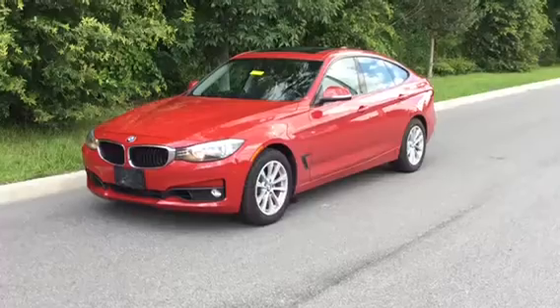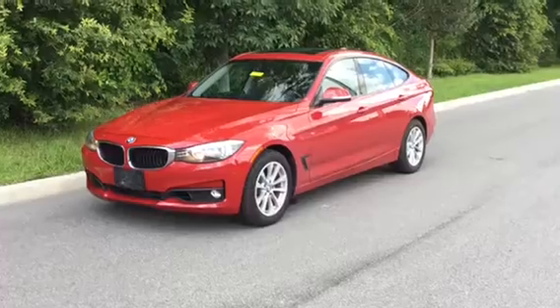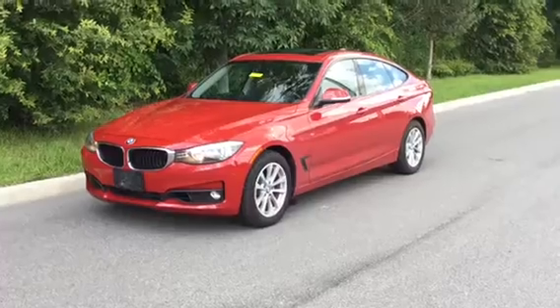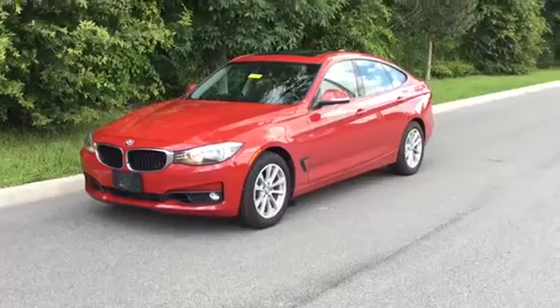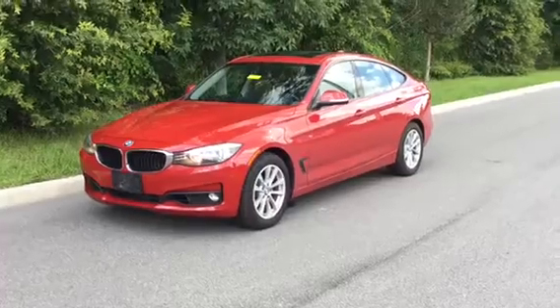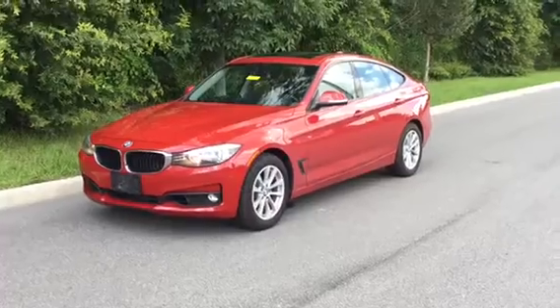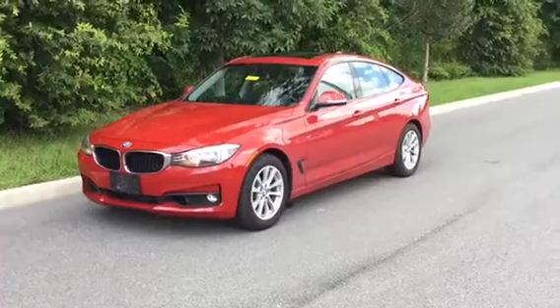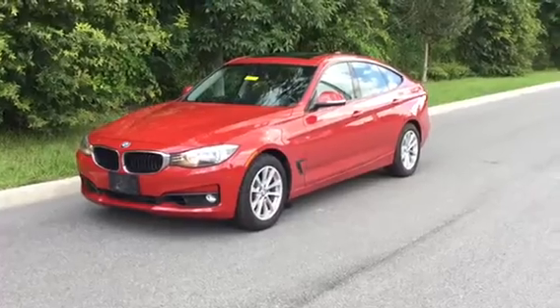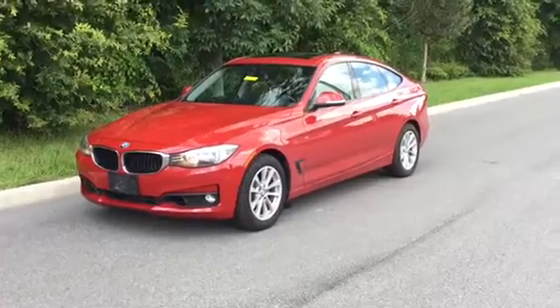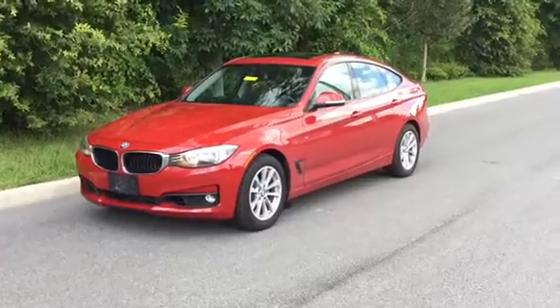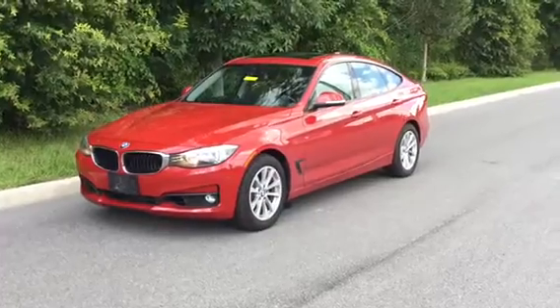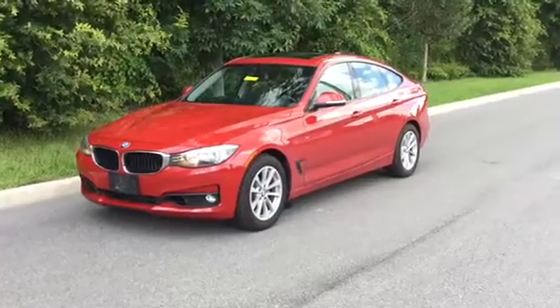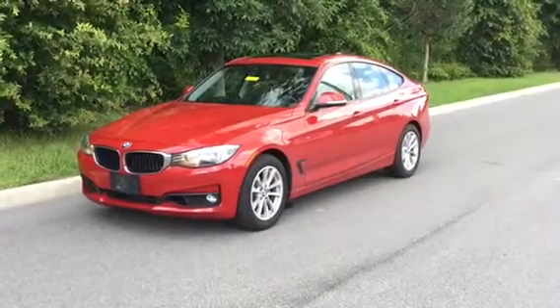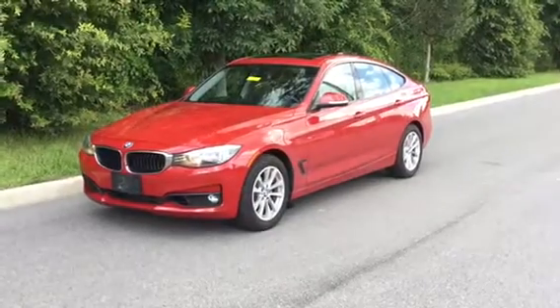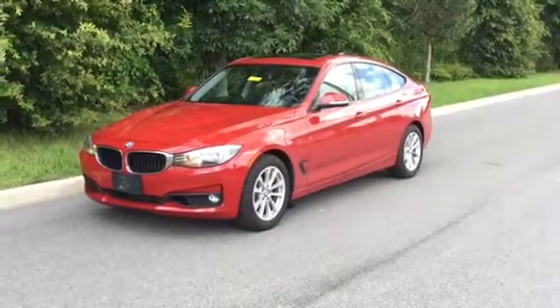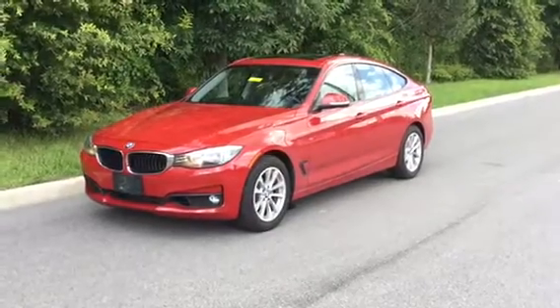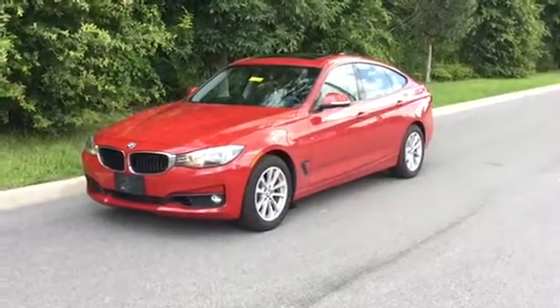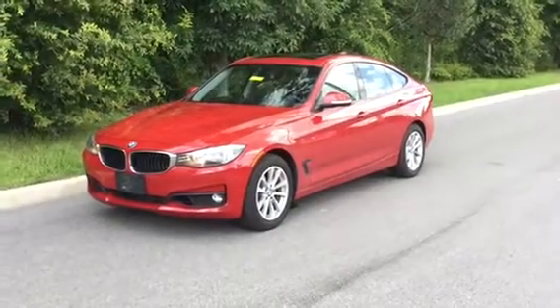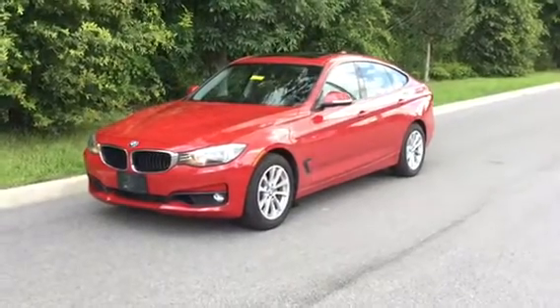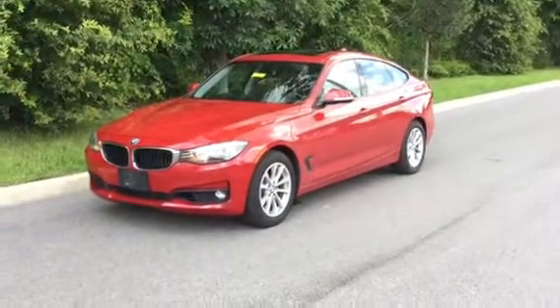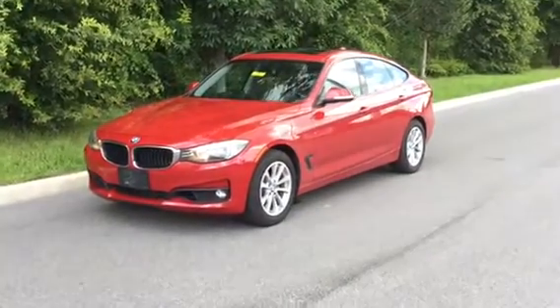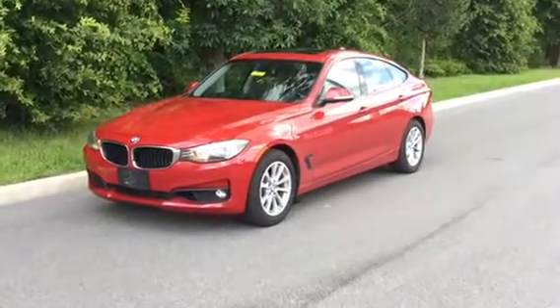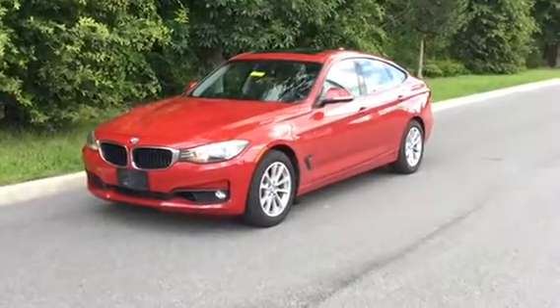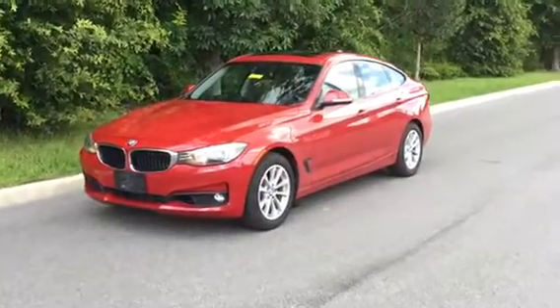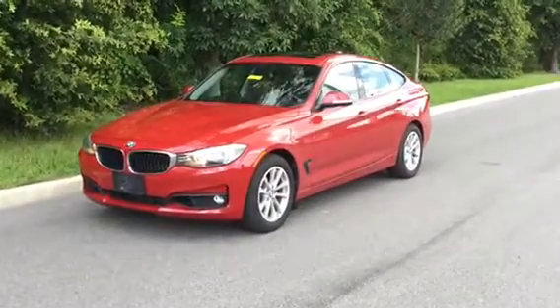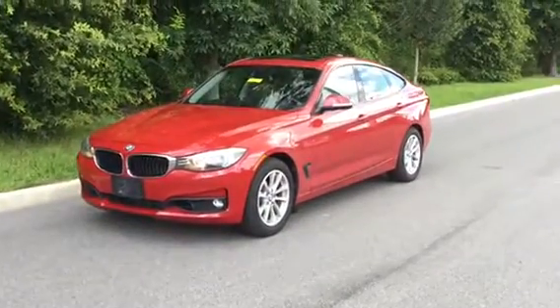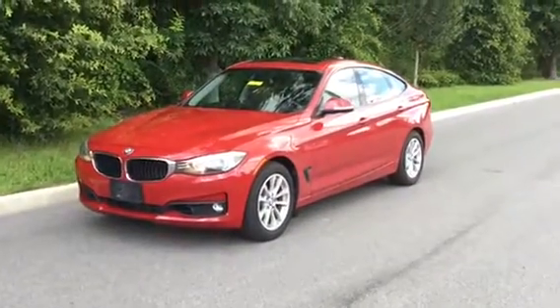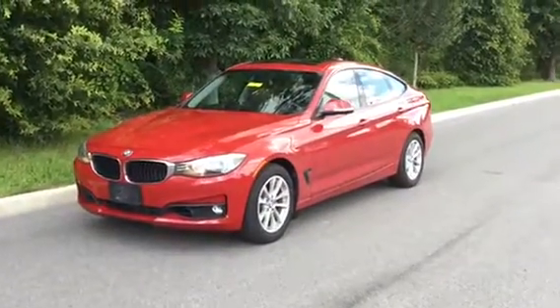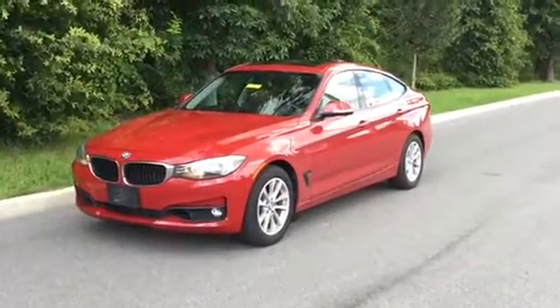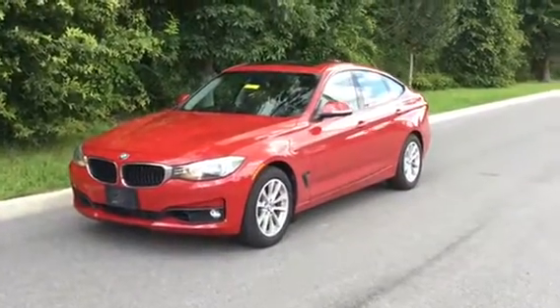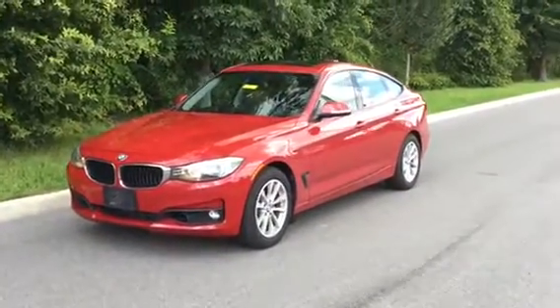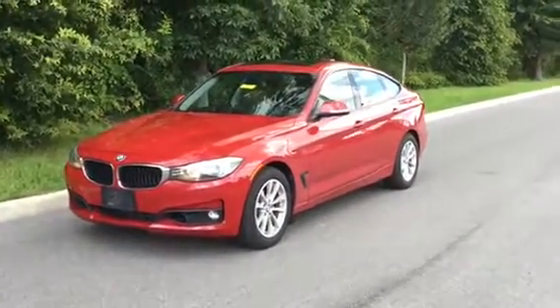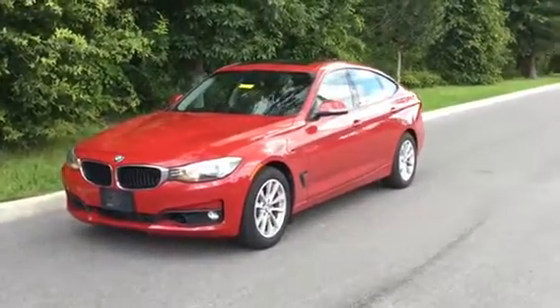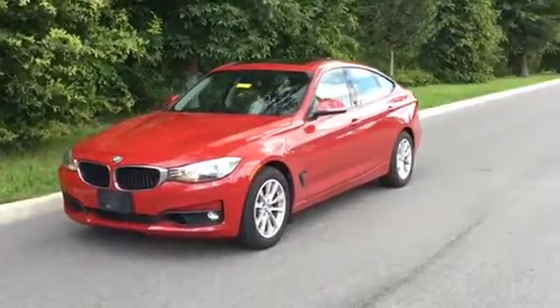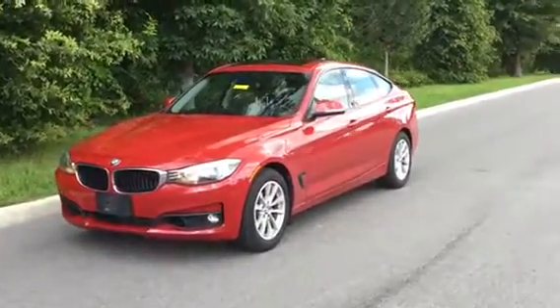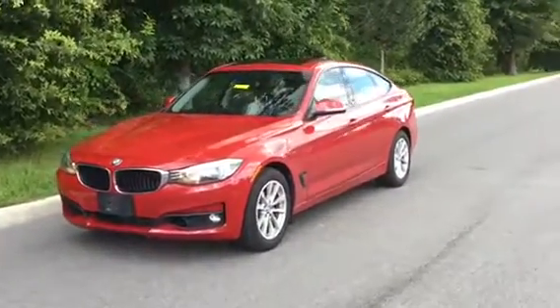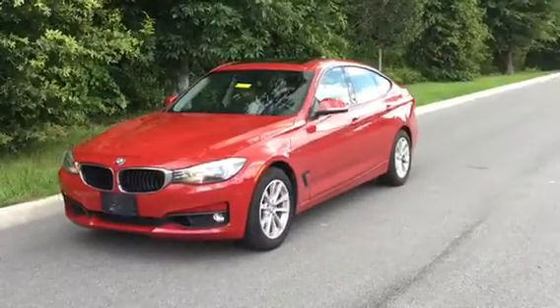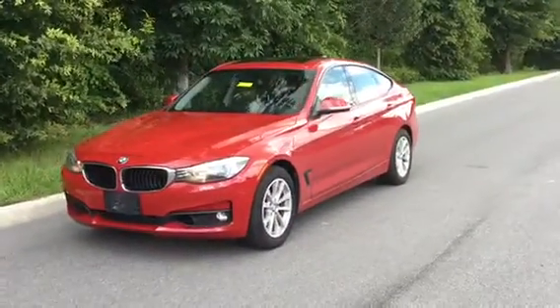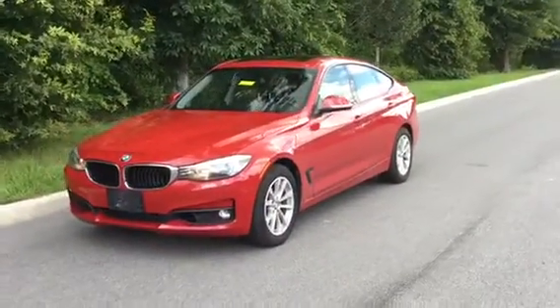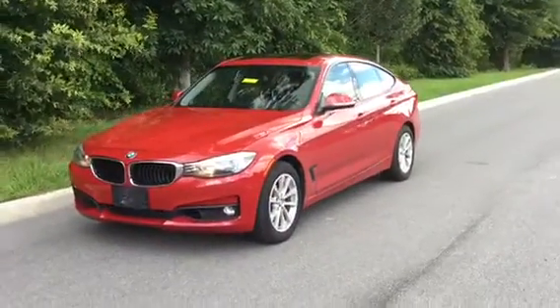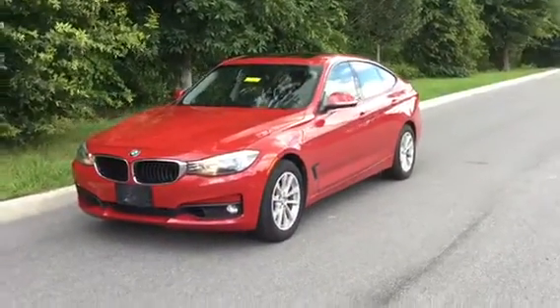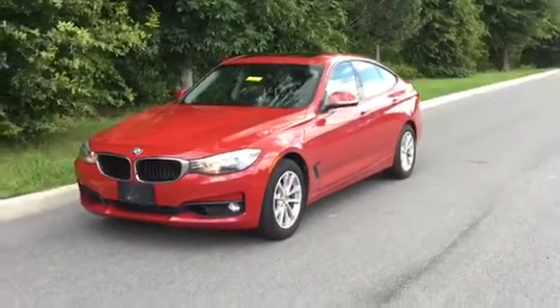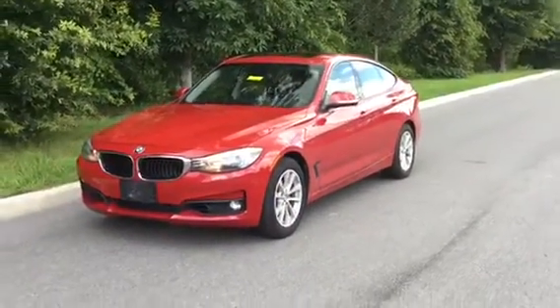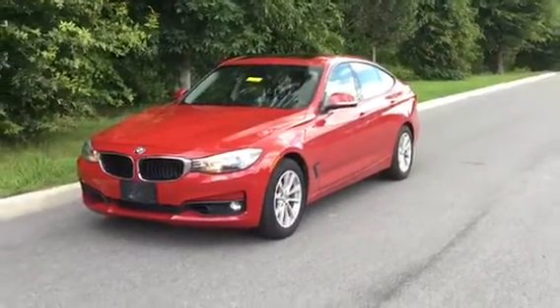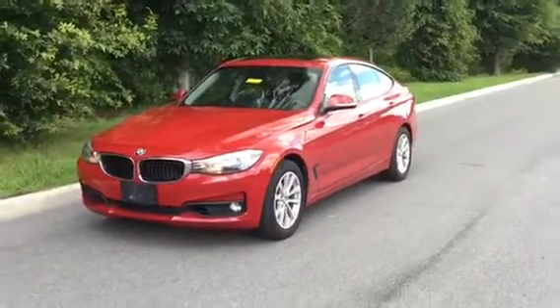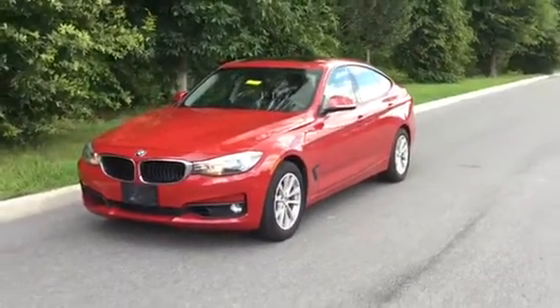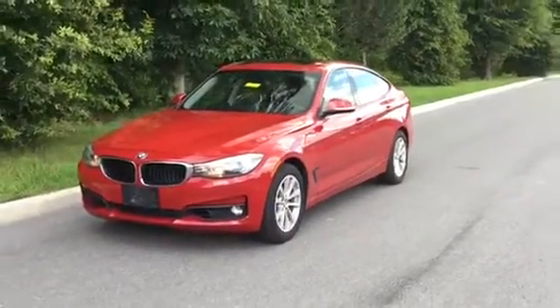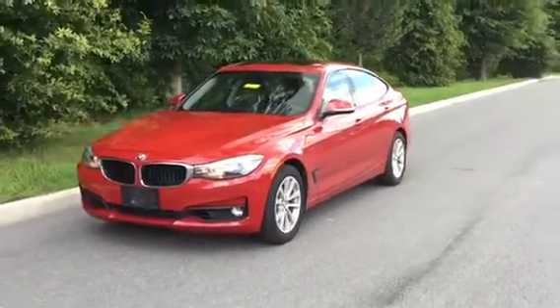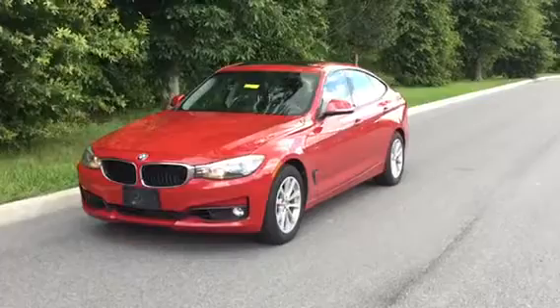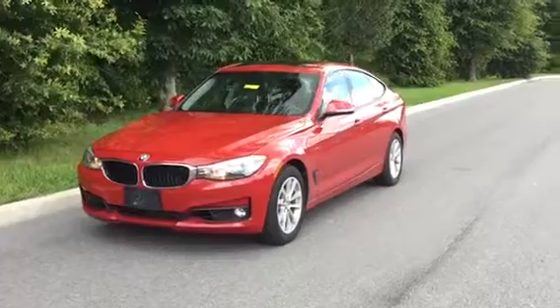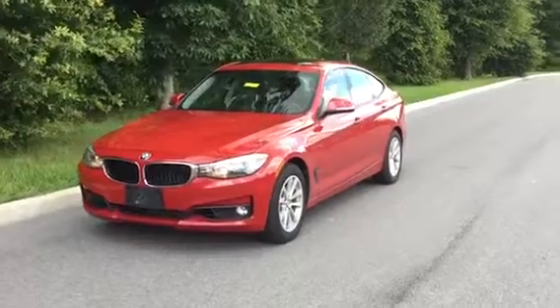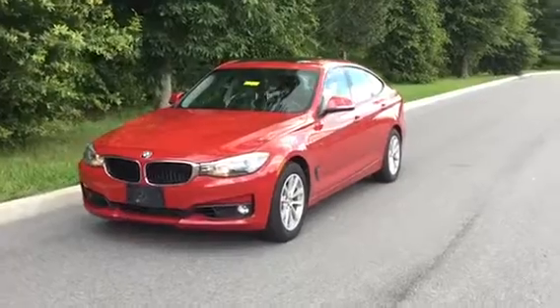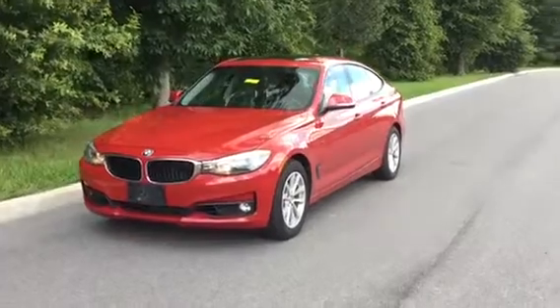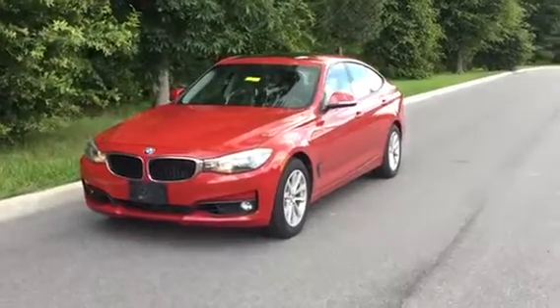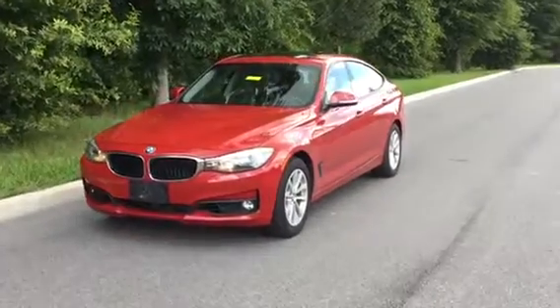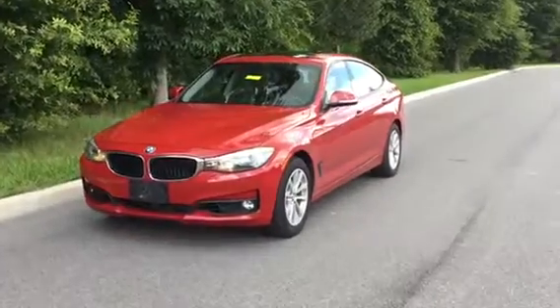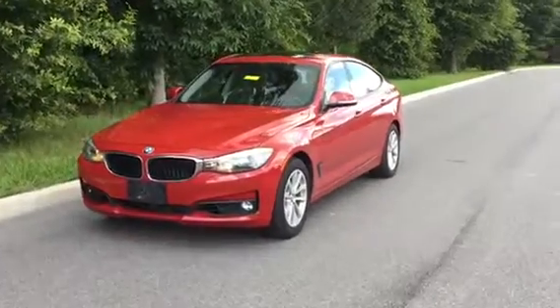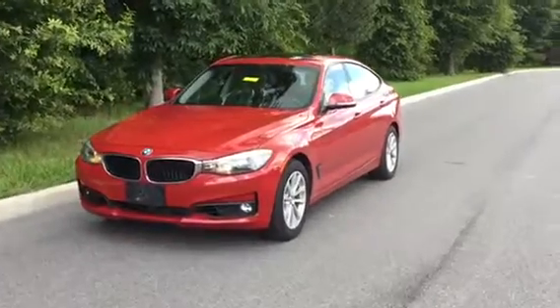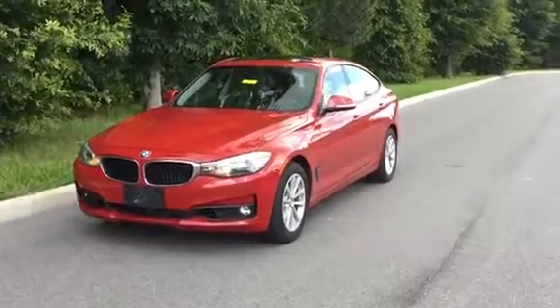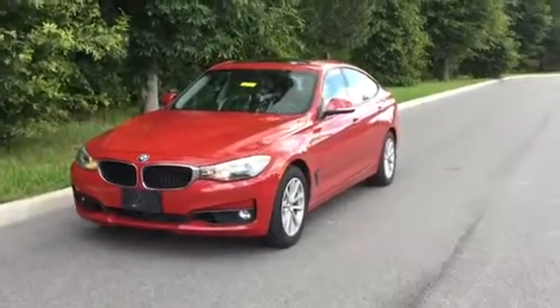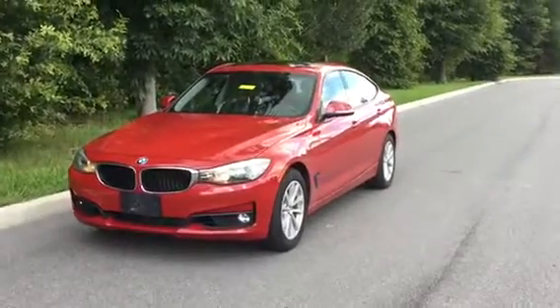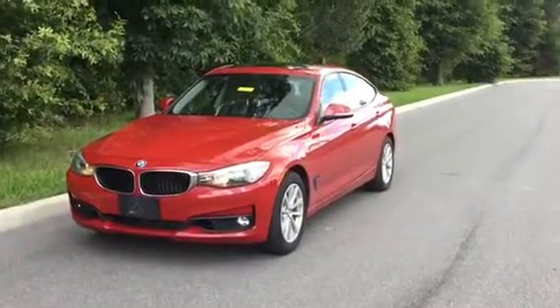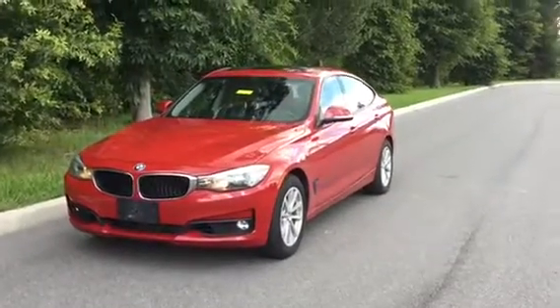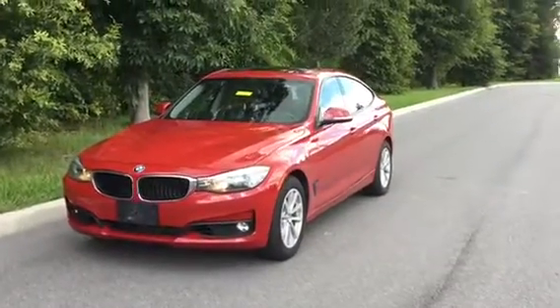My name is Chase Young. I'm from BMW of Ocala. Today I'm going to be doing a quick walk-around video of this 2015 BMW 328i.